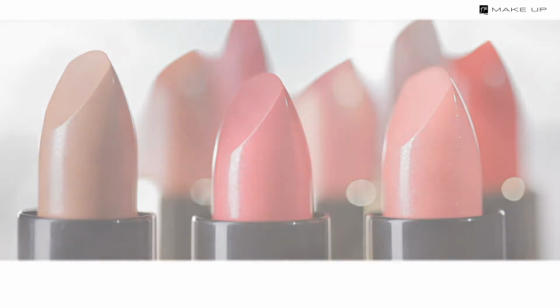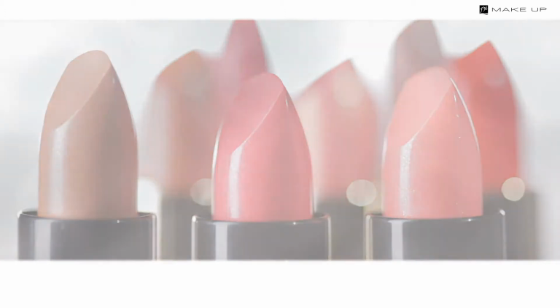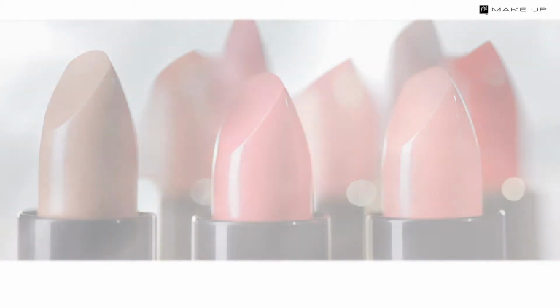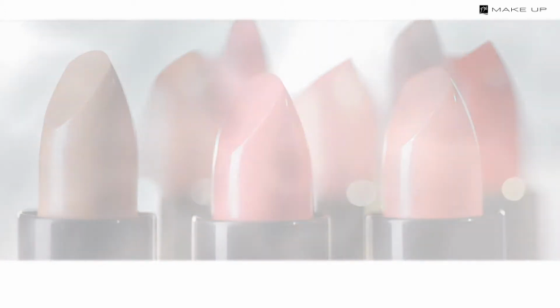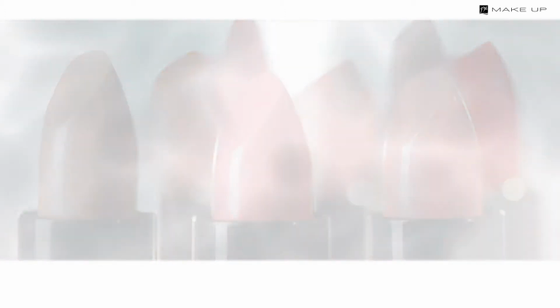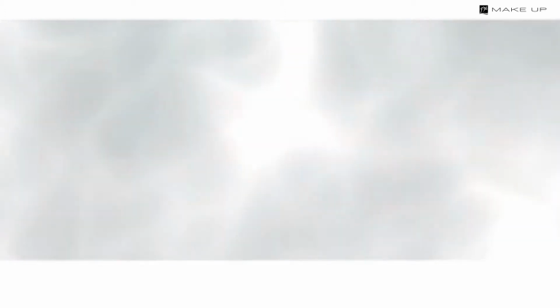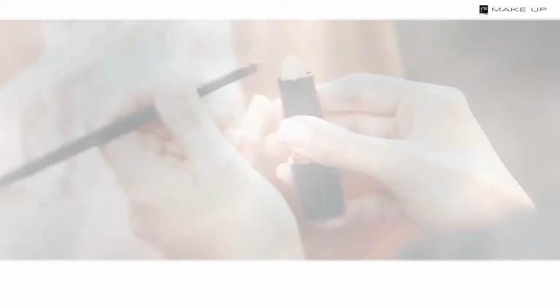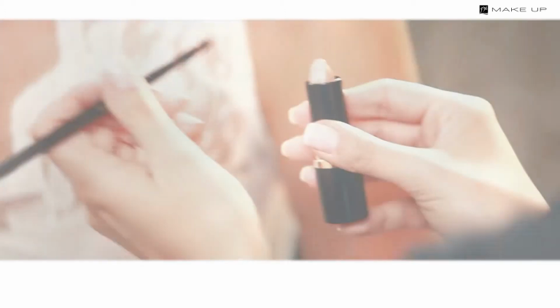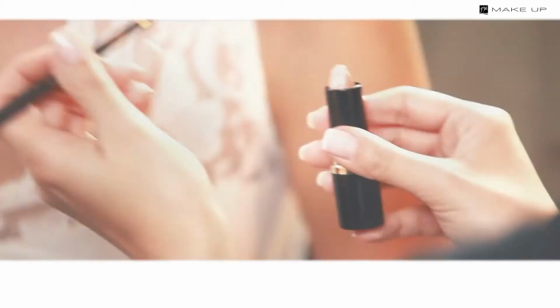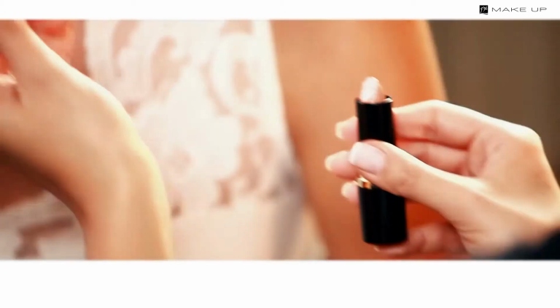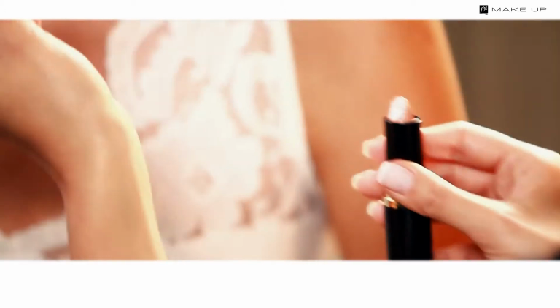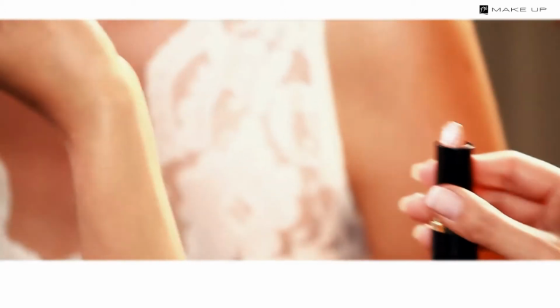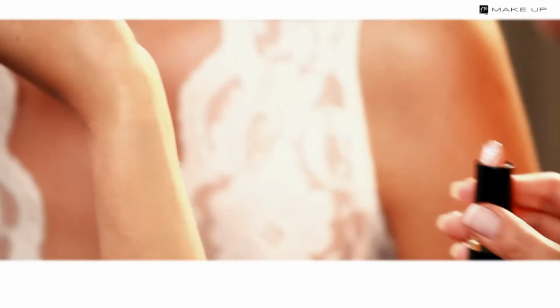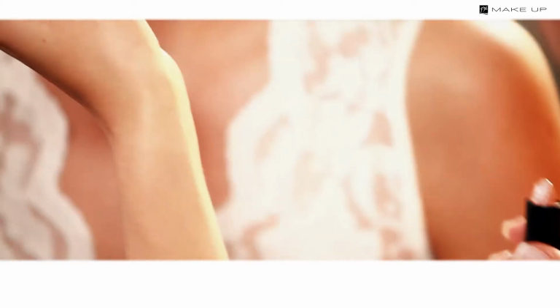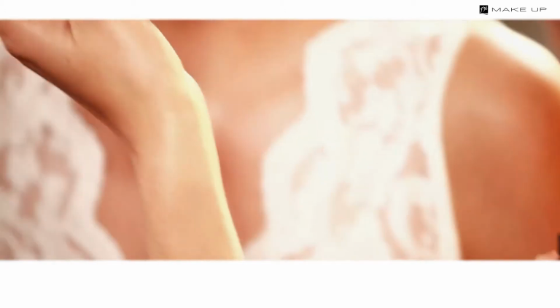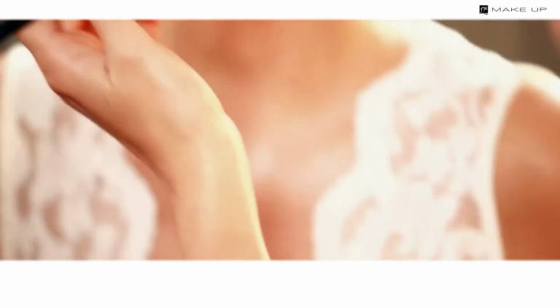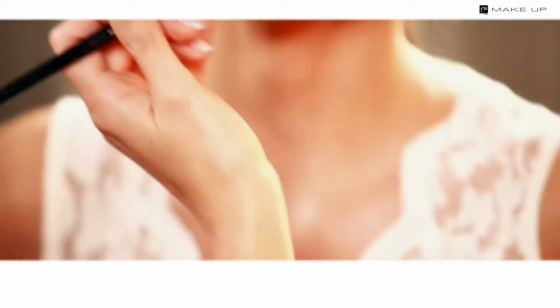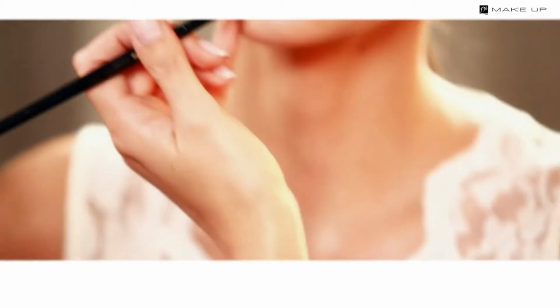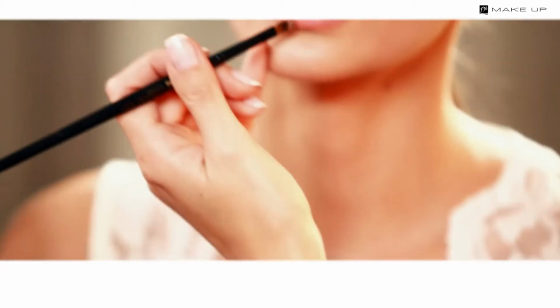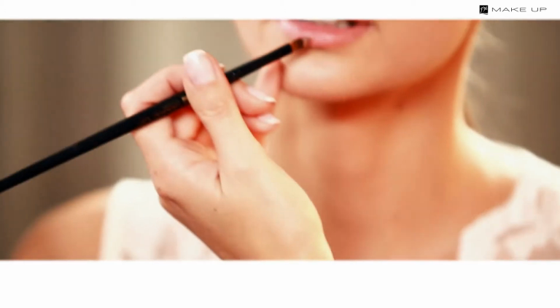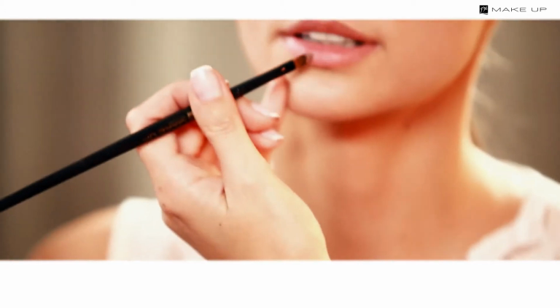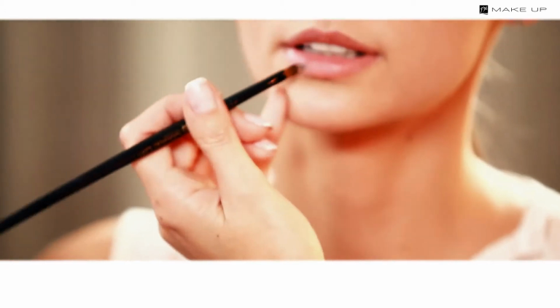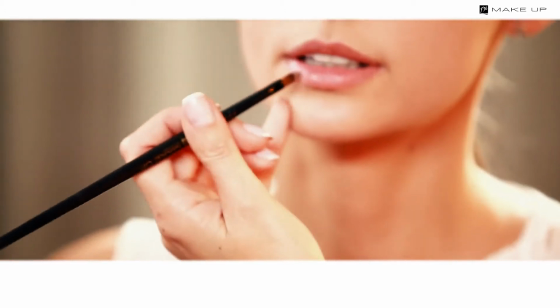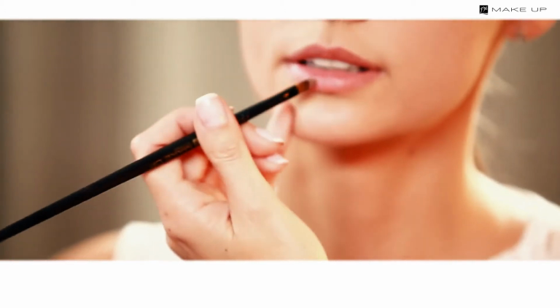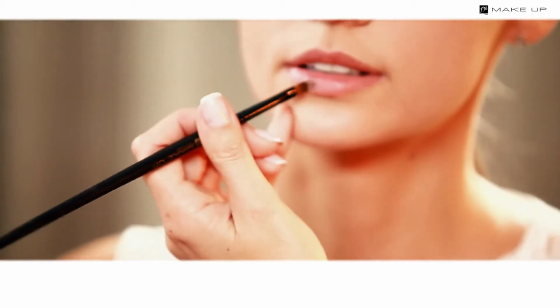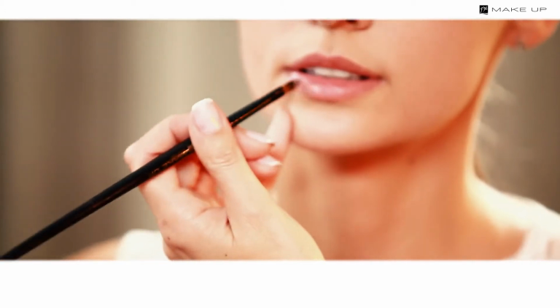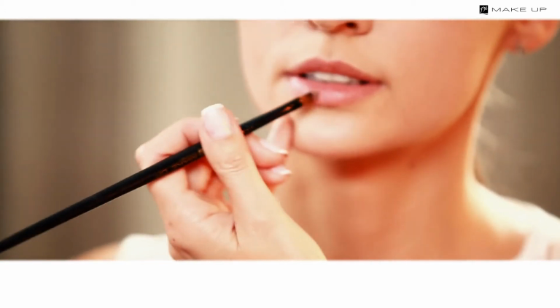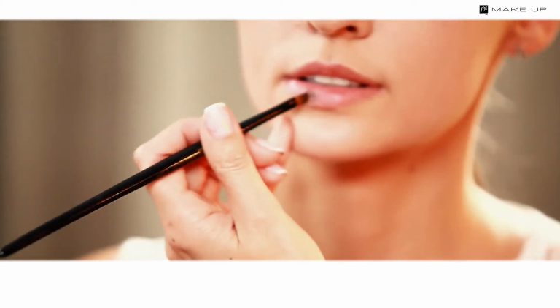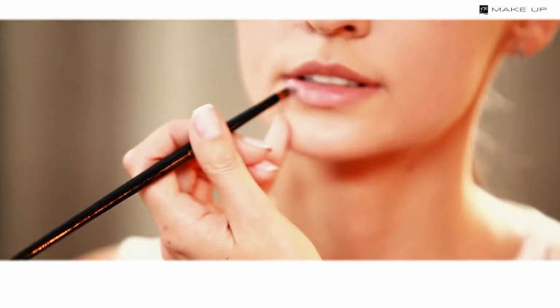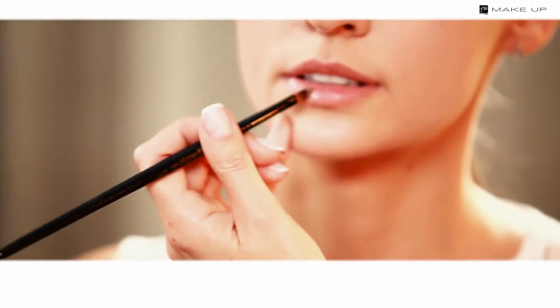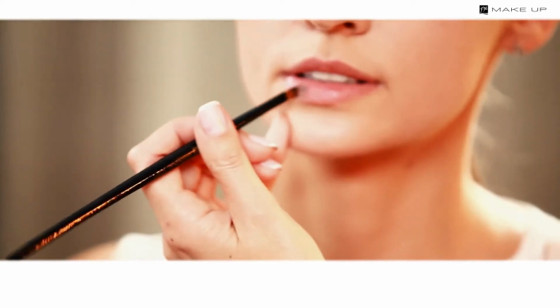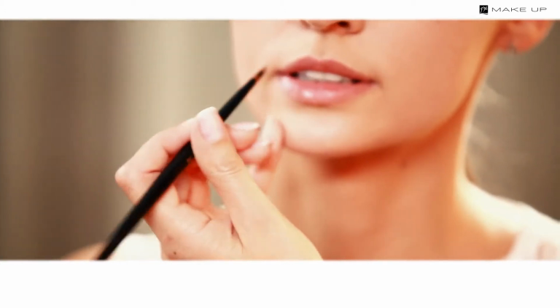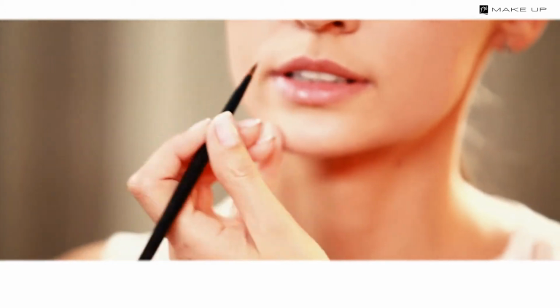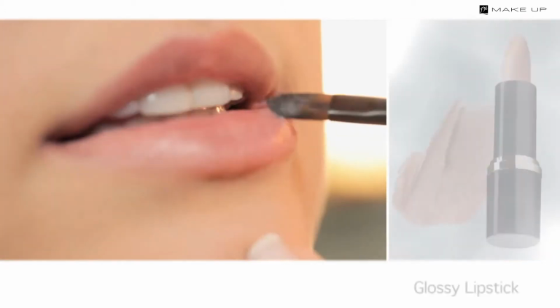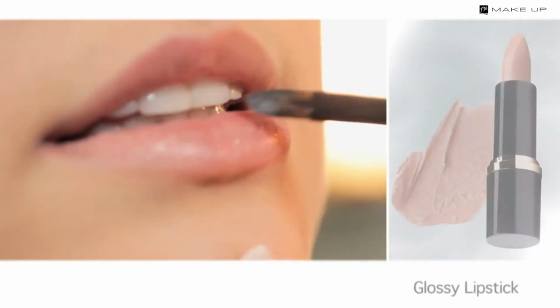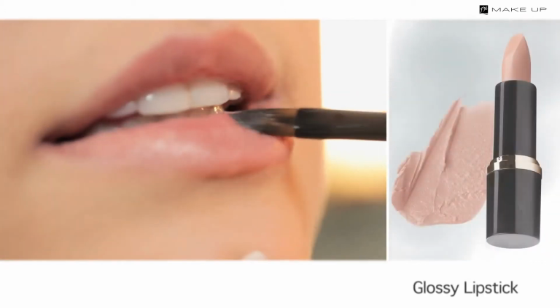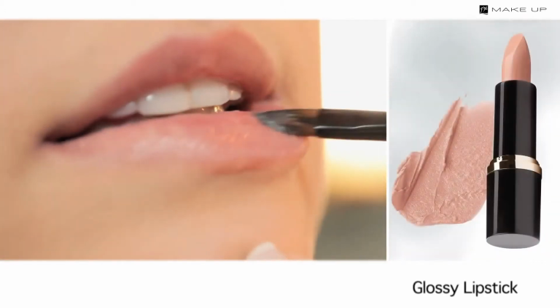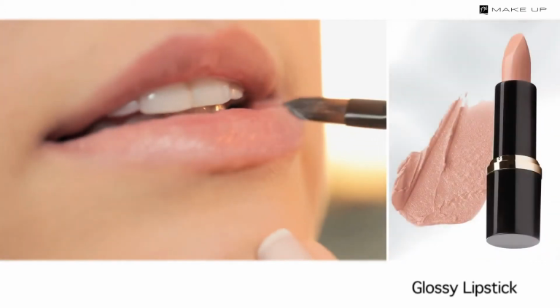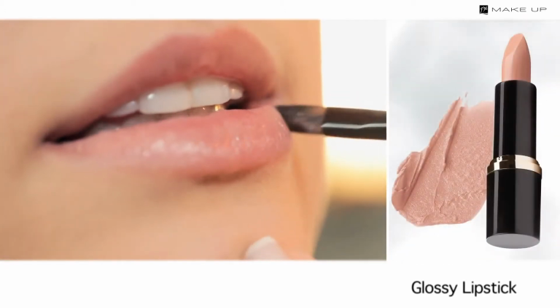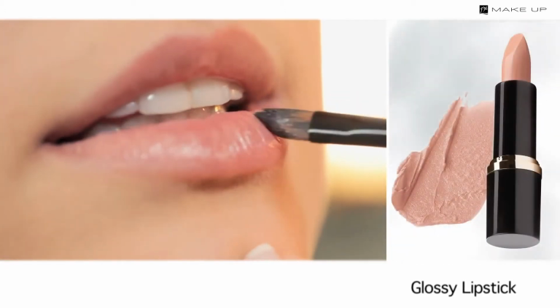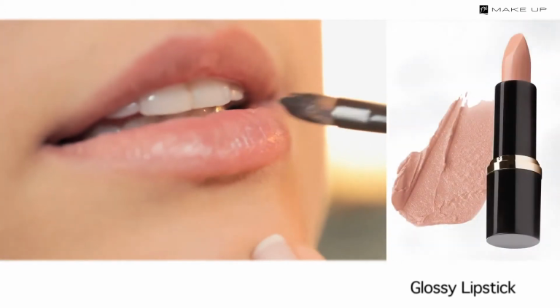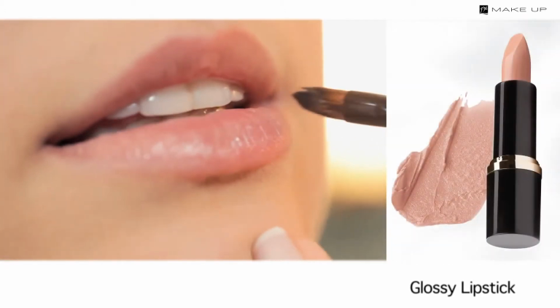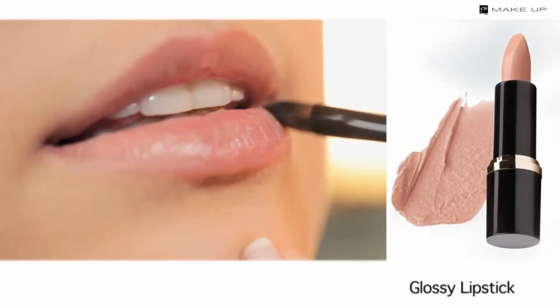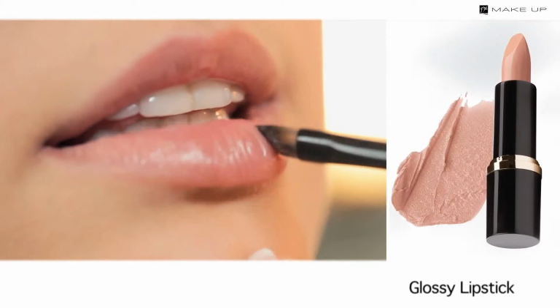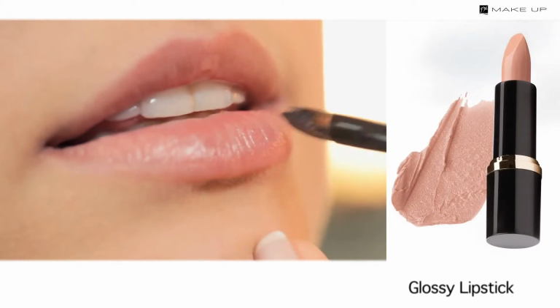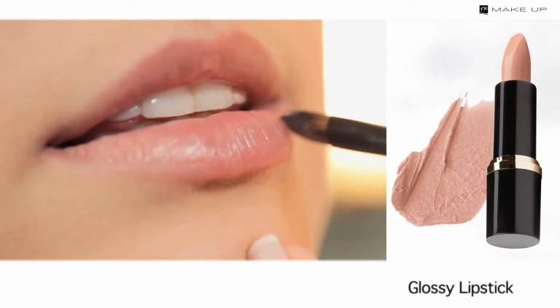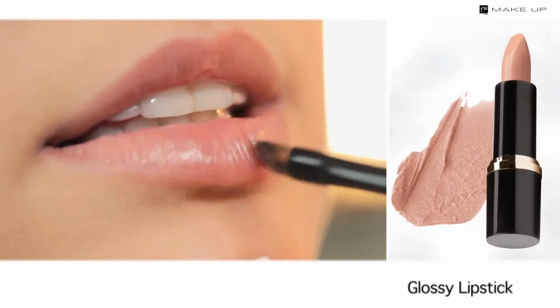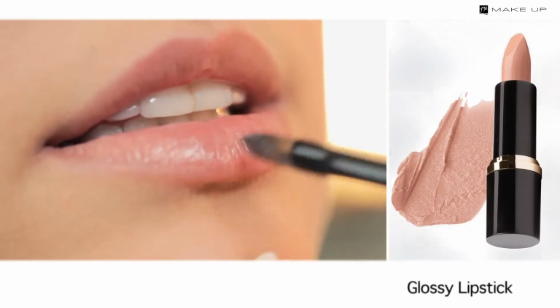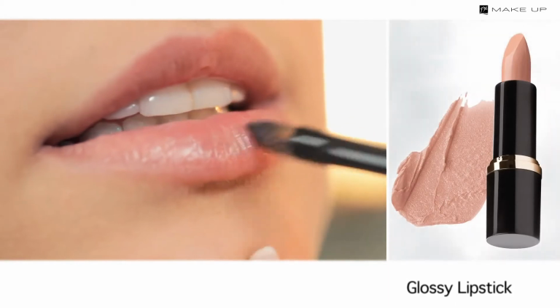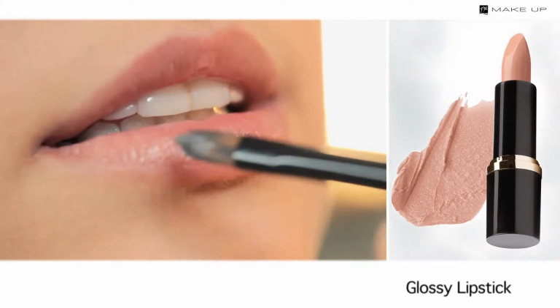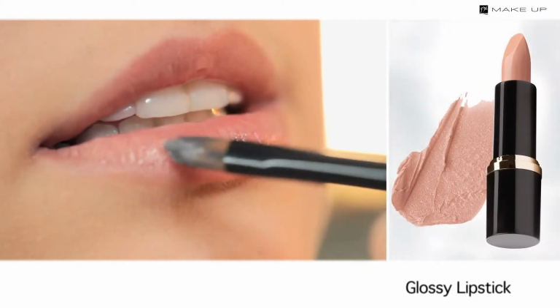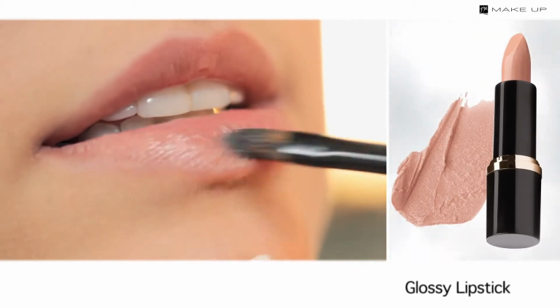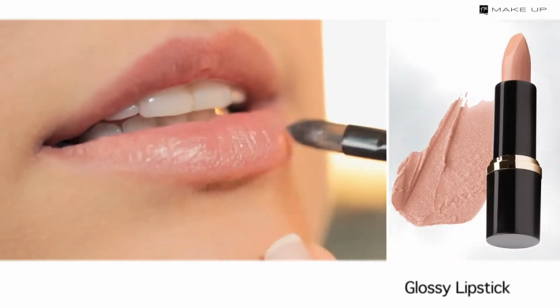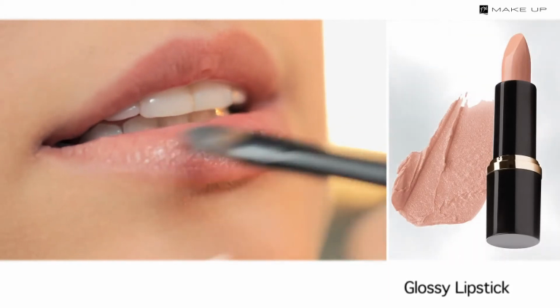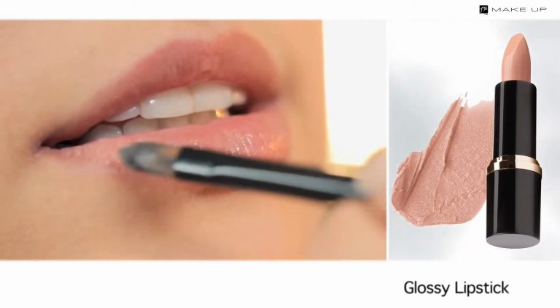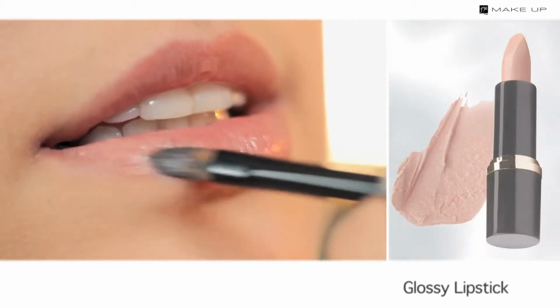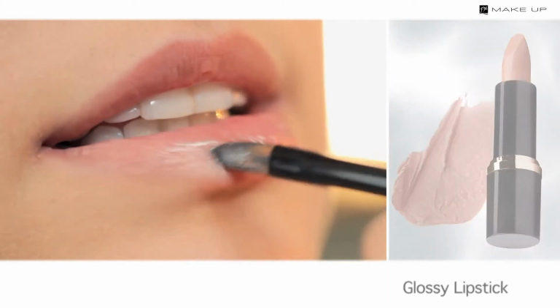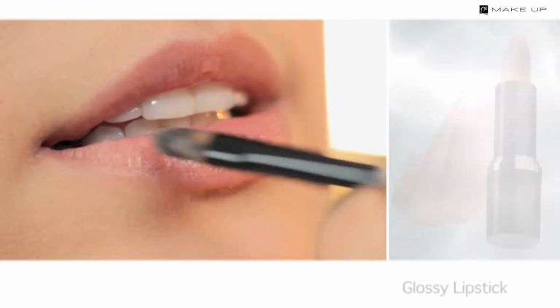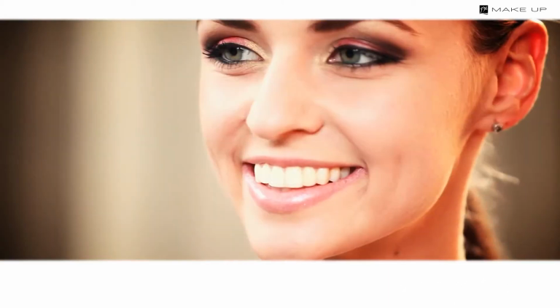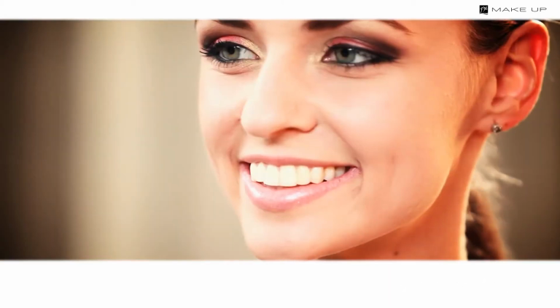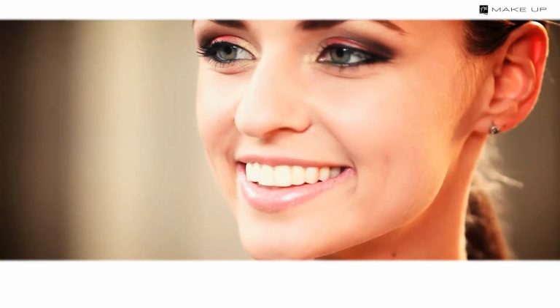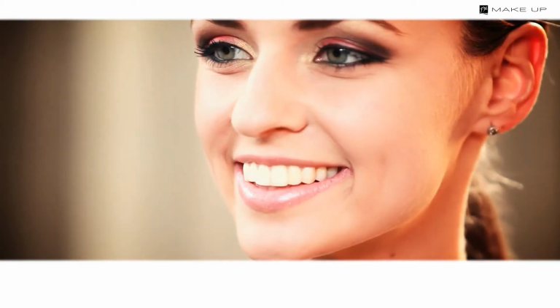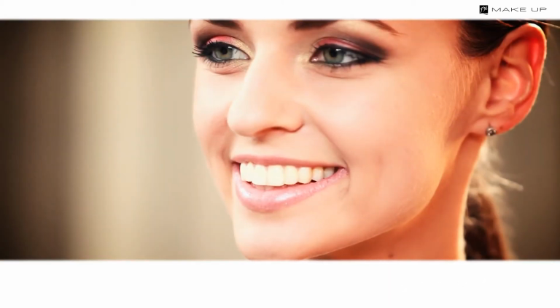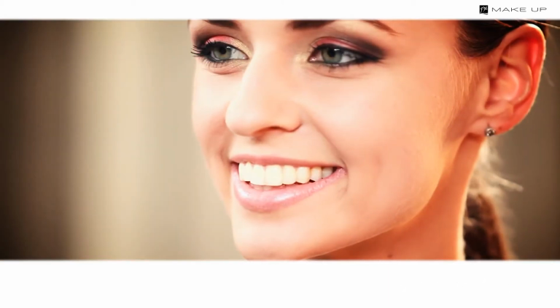Since you have strongly emphasized the eyes in this makeup, leave the lips subtle. A glossy lipstick in a natural shade will be perfect.